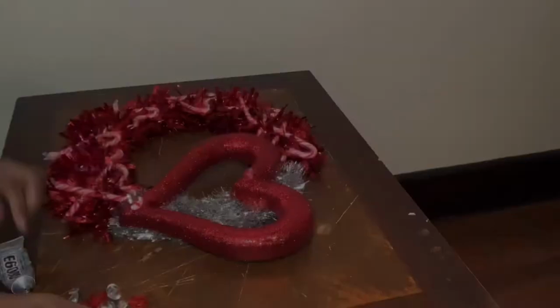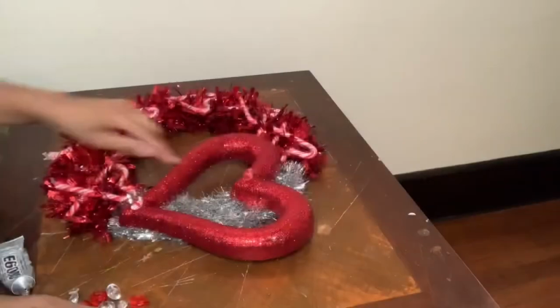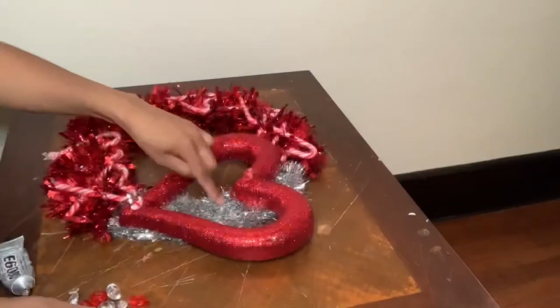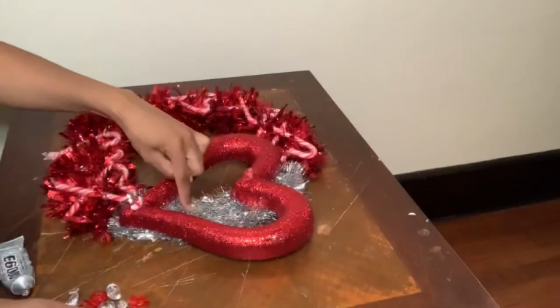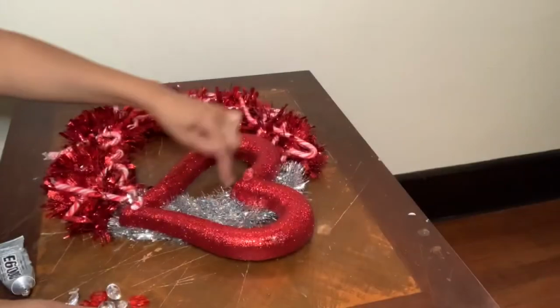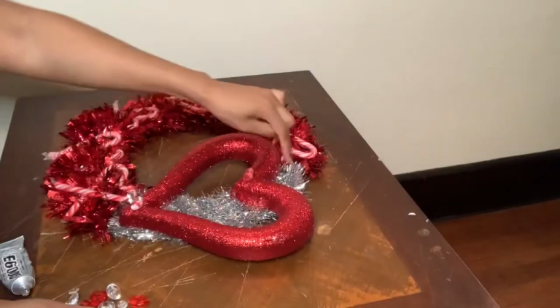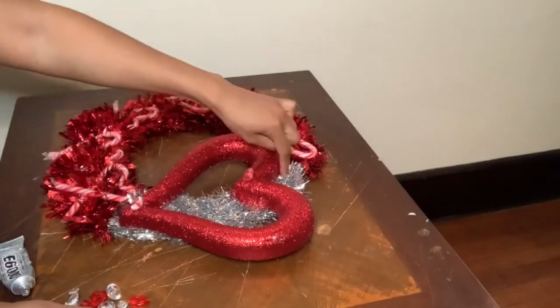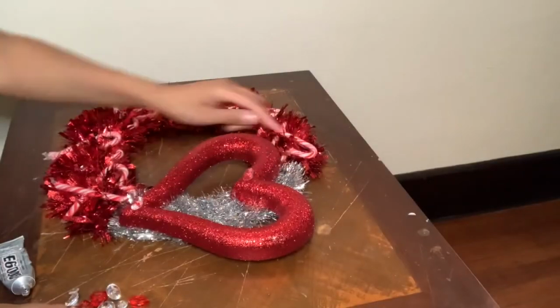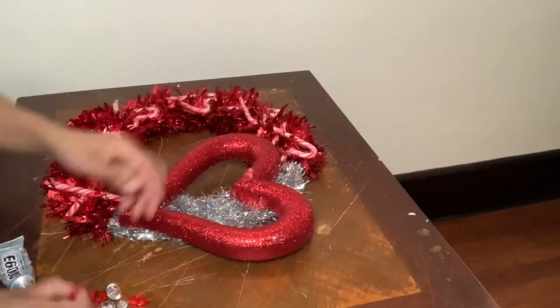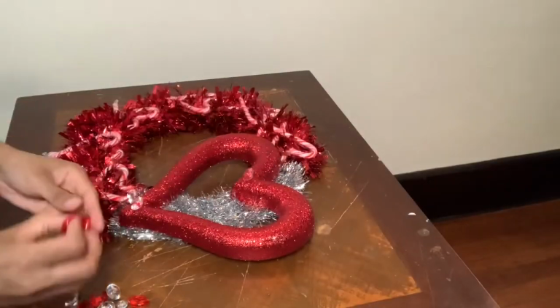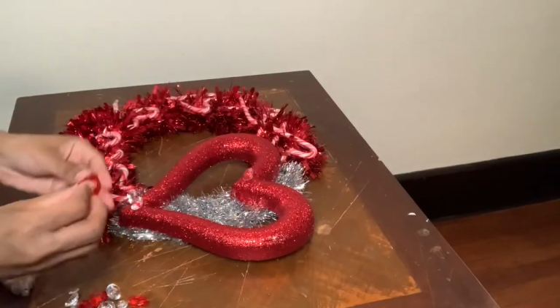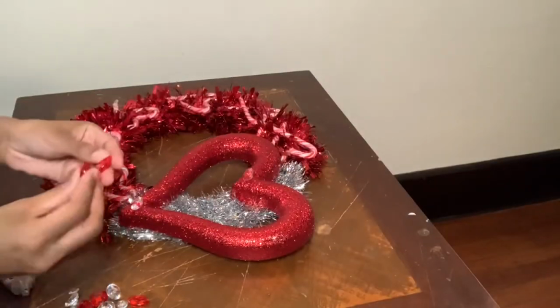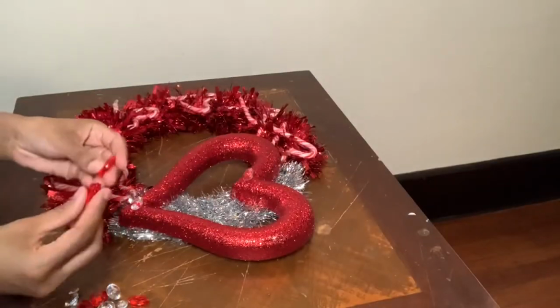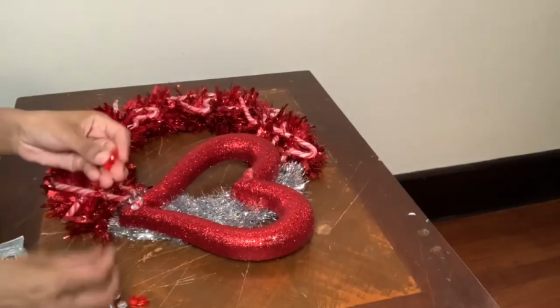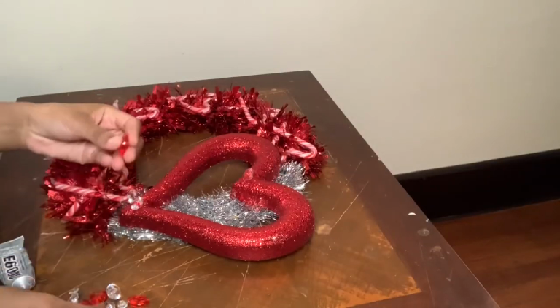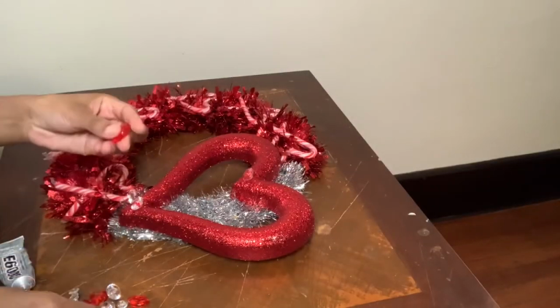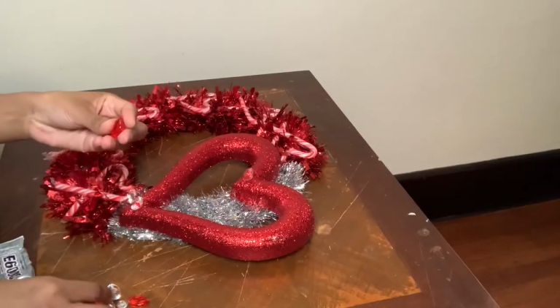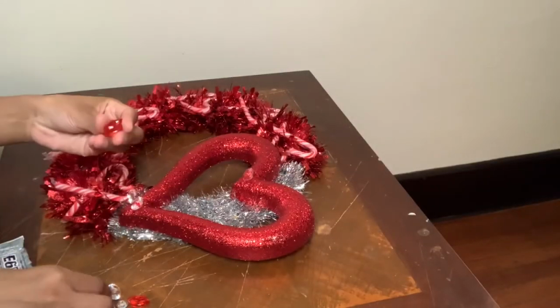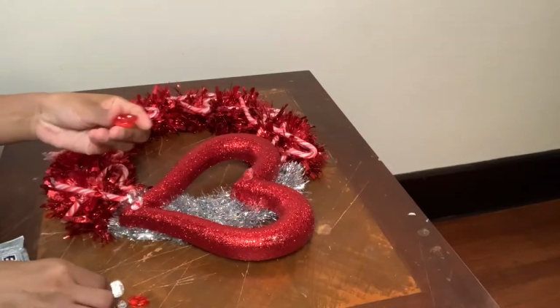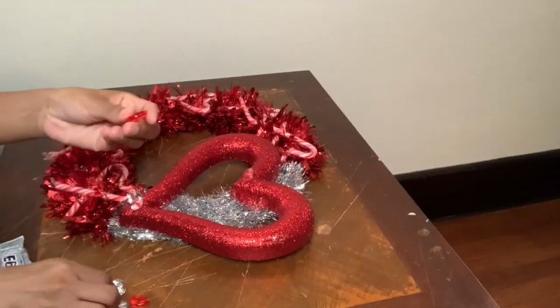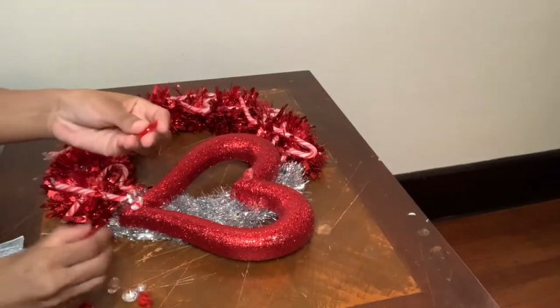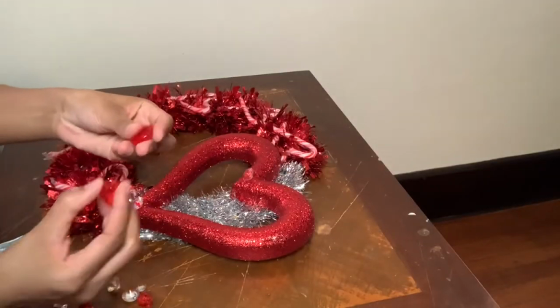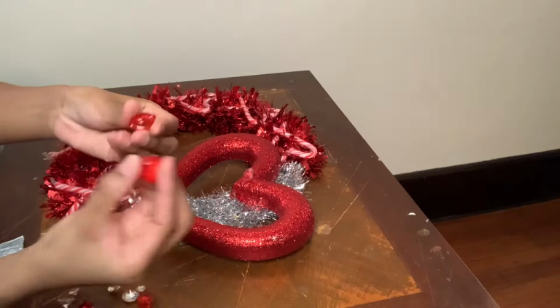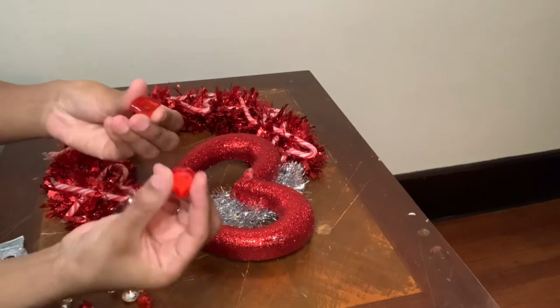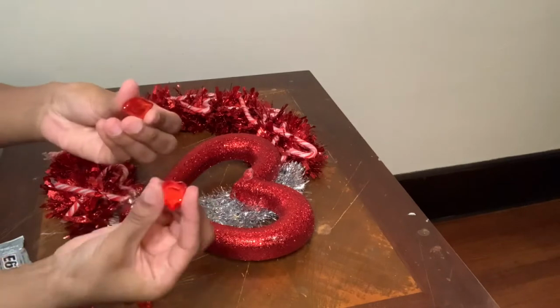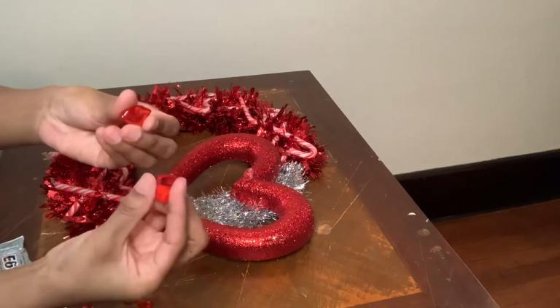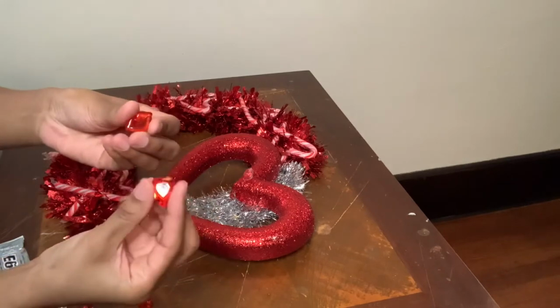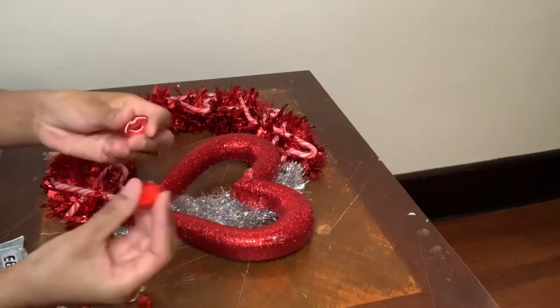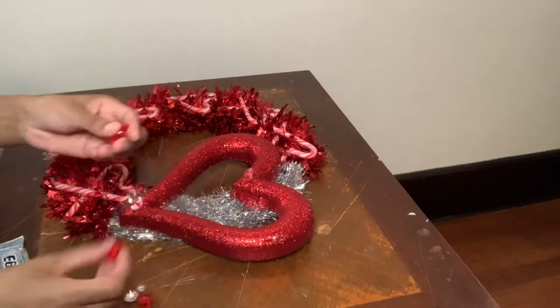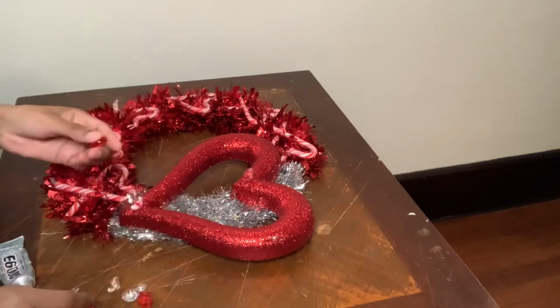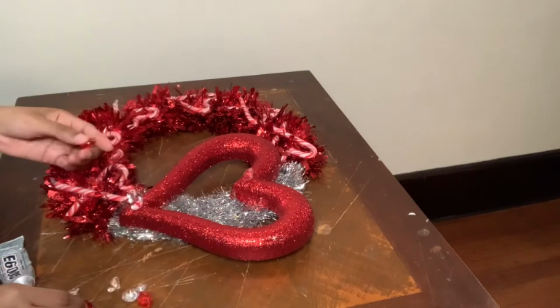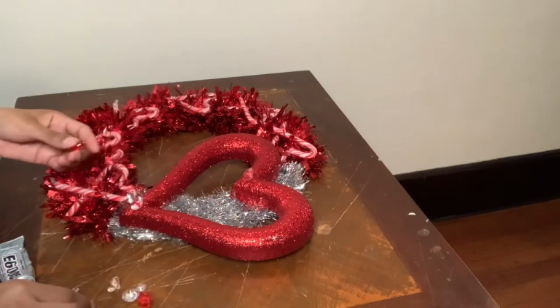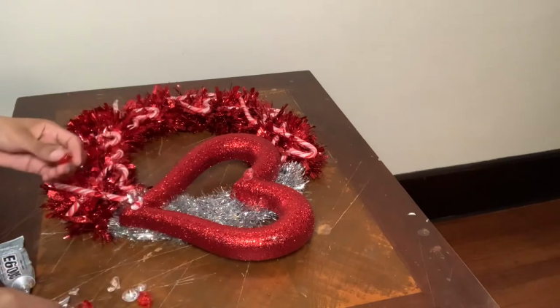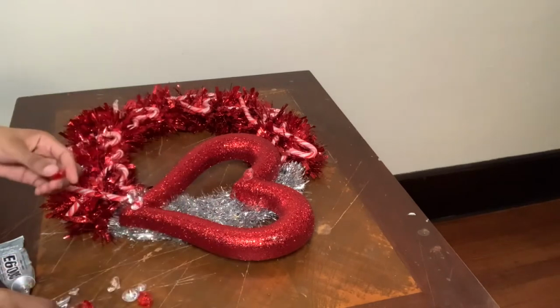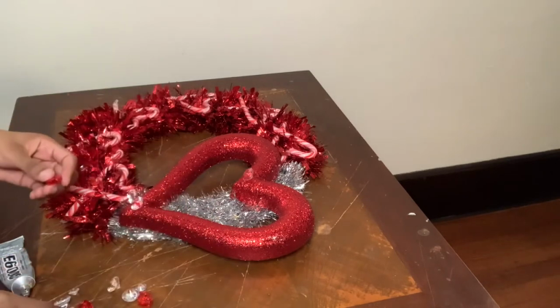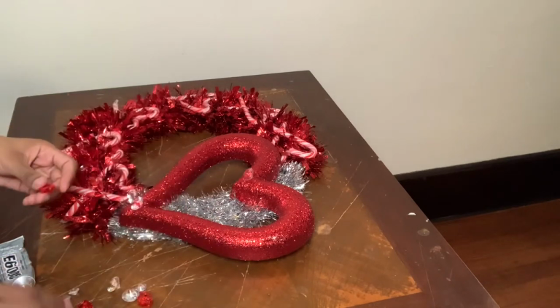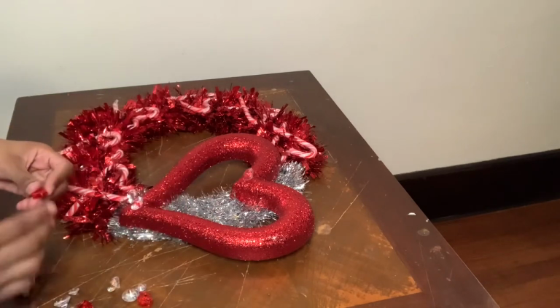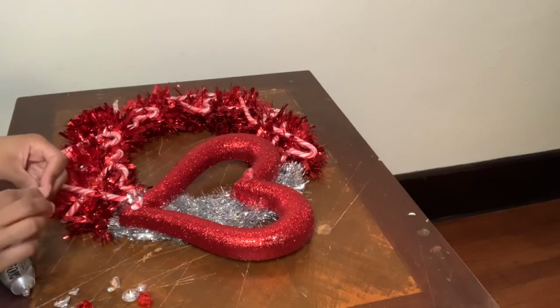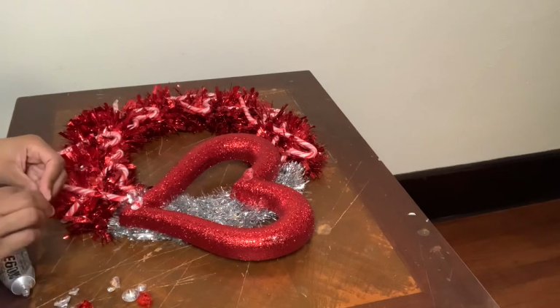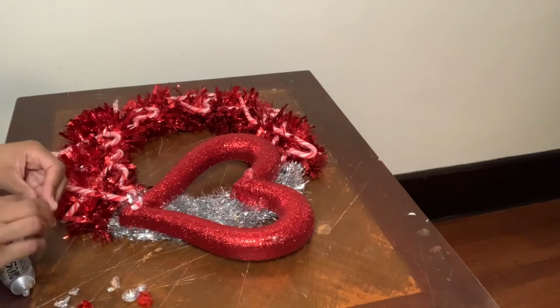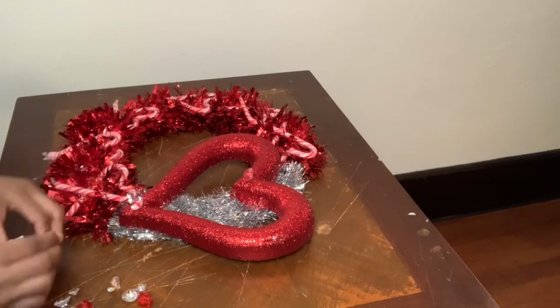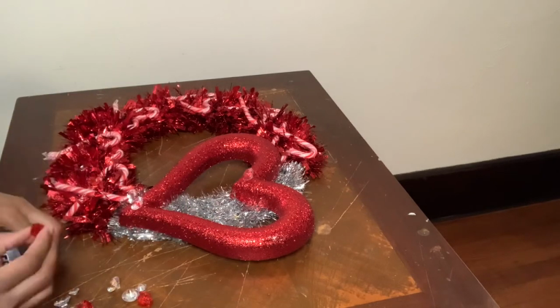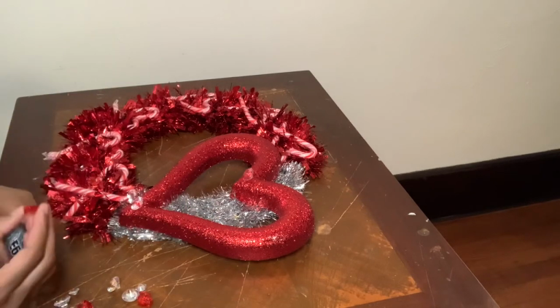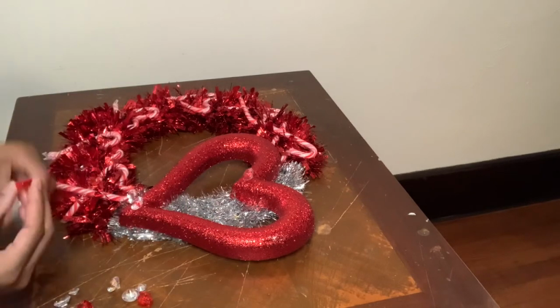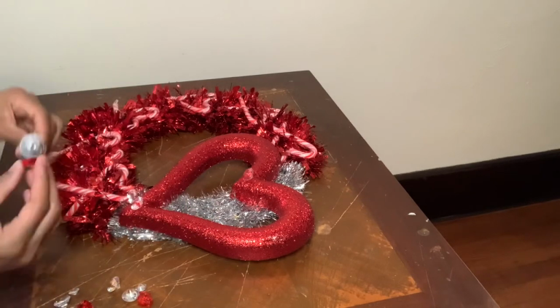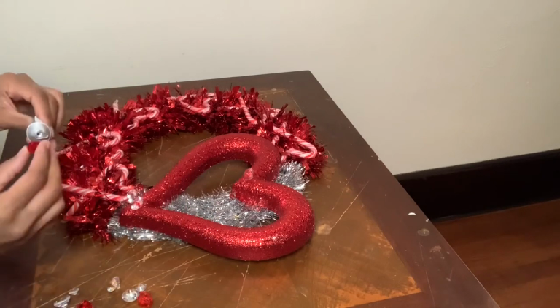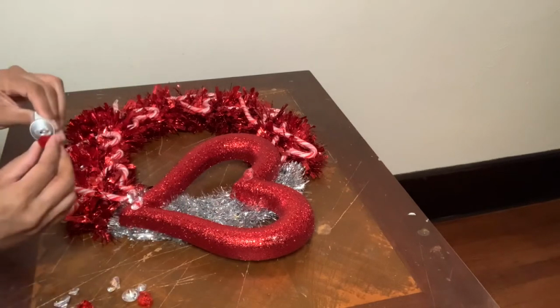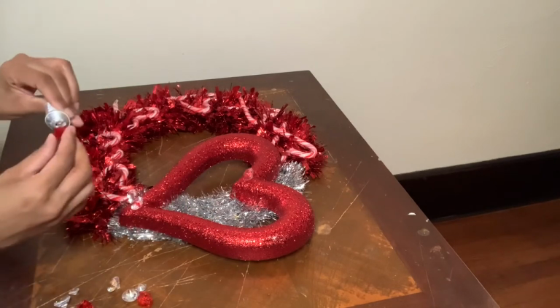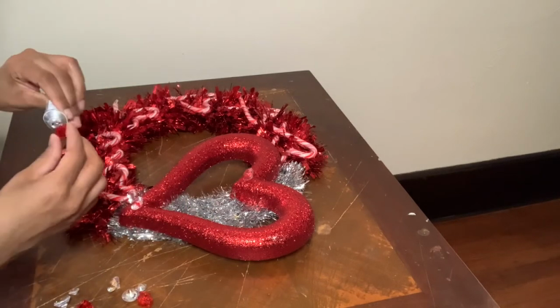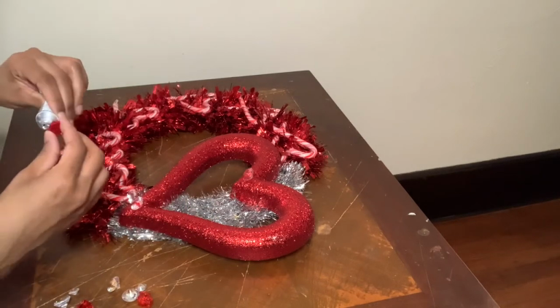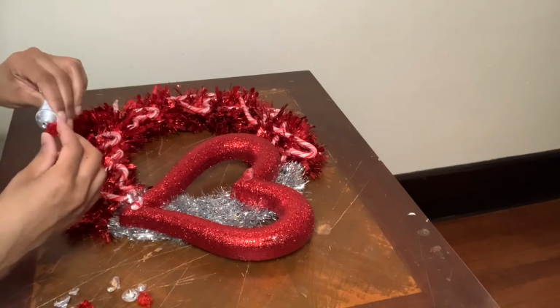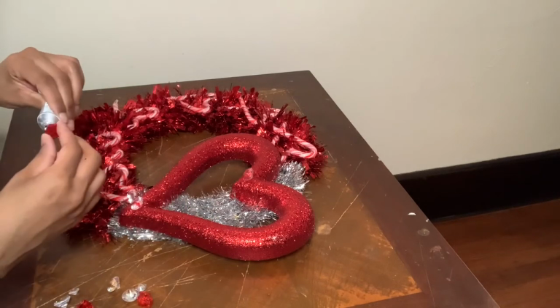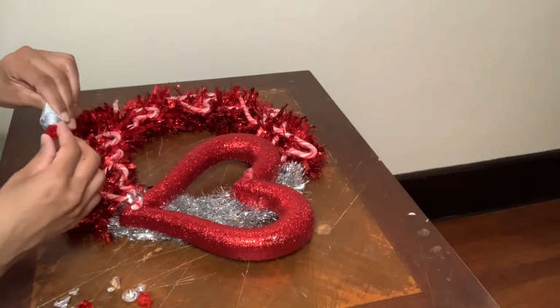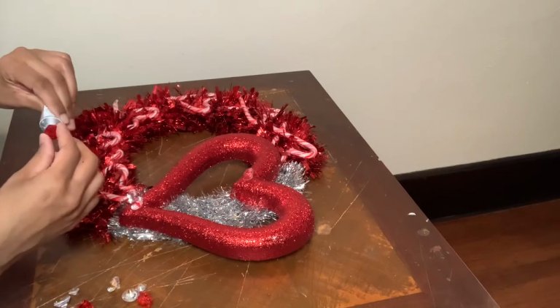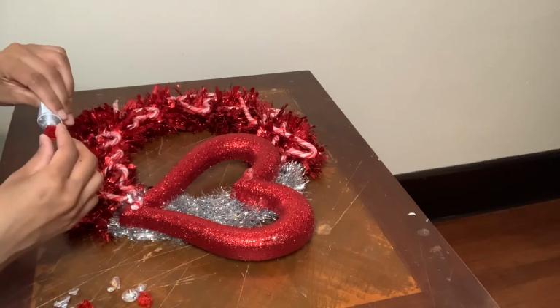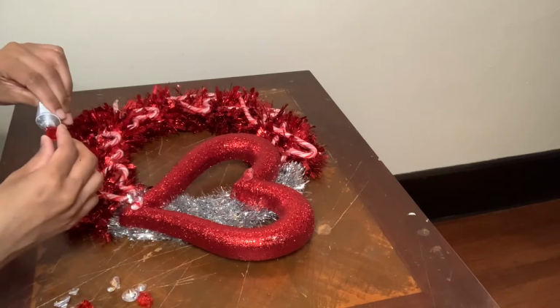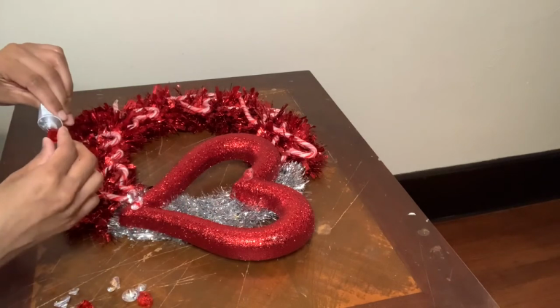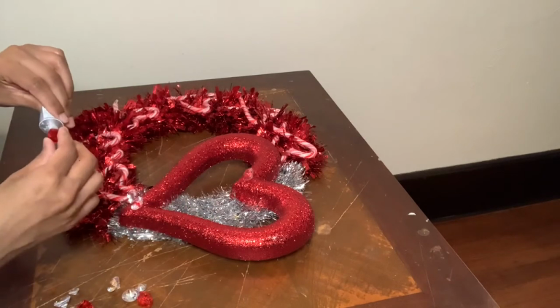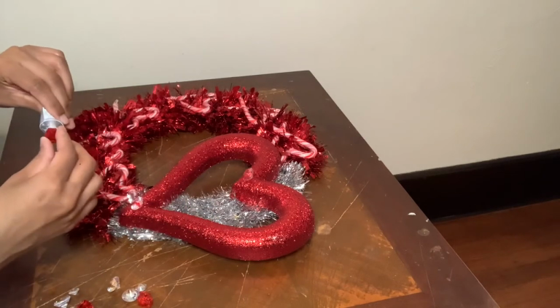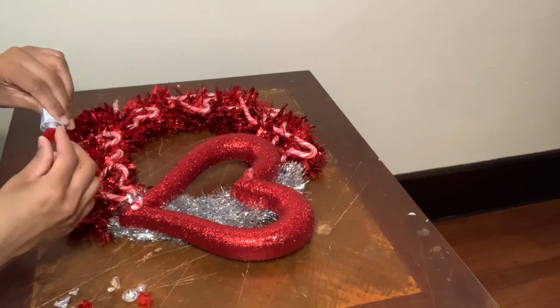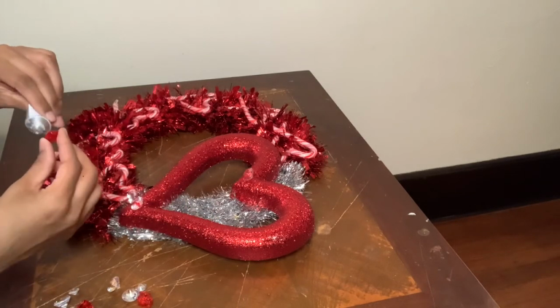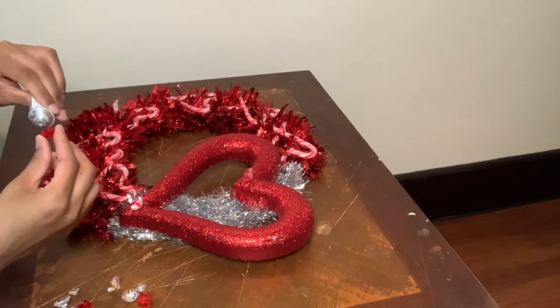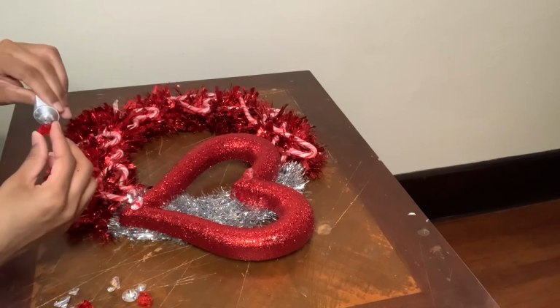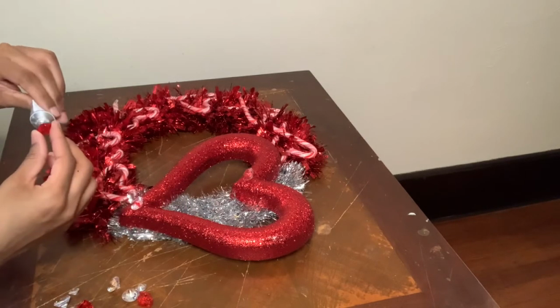Now I'm taking the red lips and hearts to decorate the silver part of my wreath.